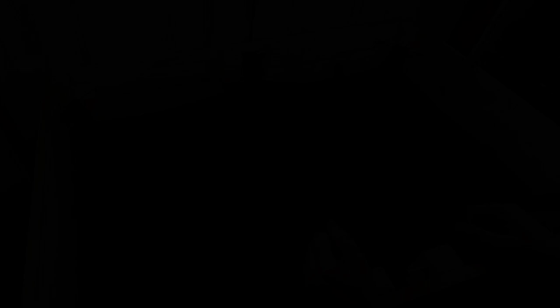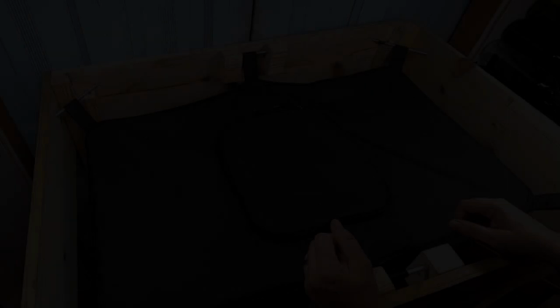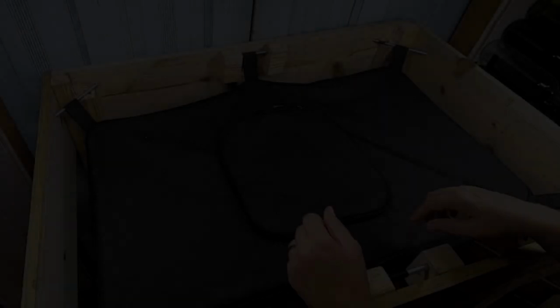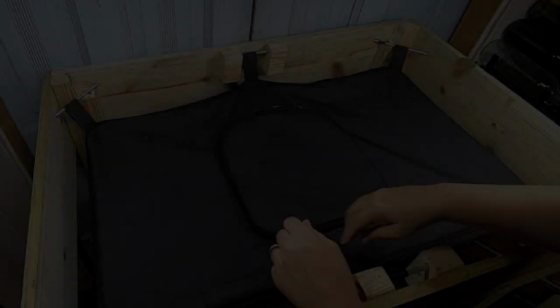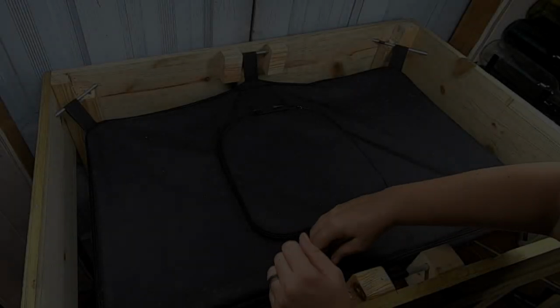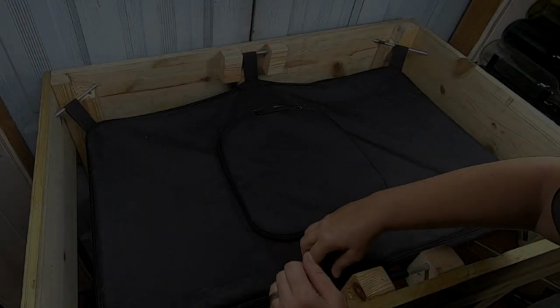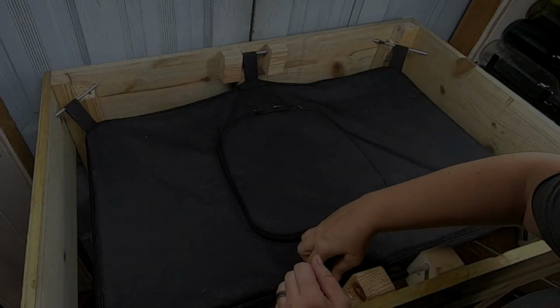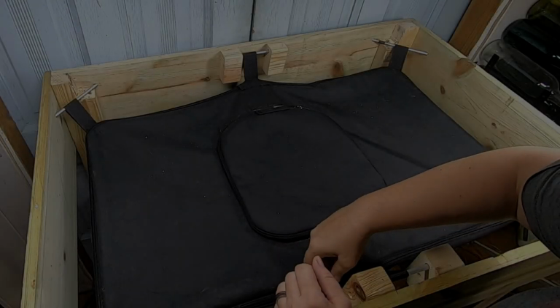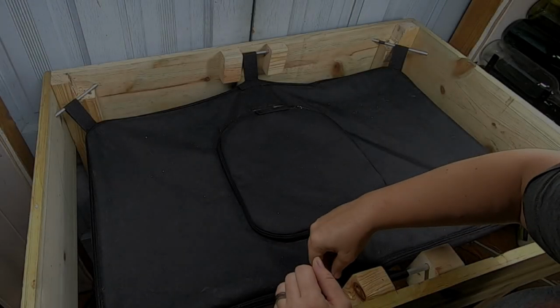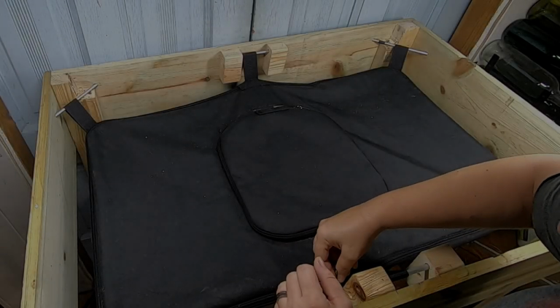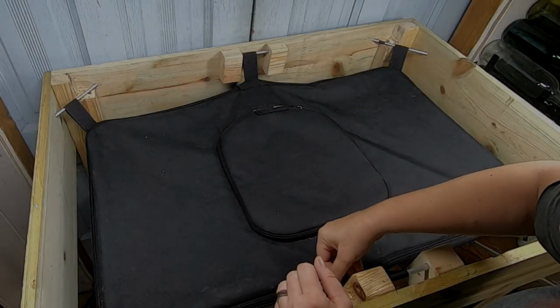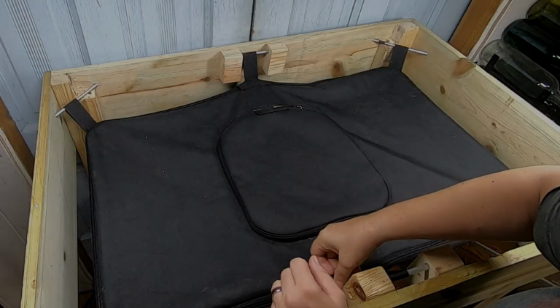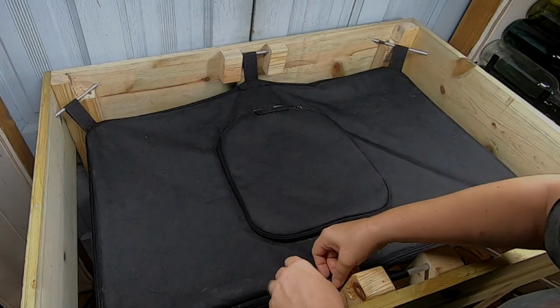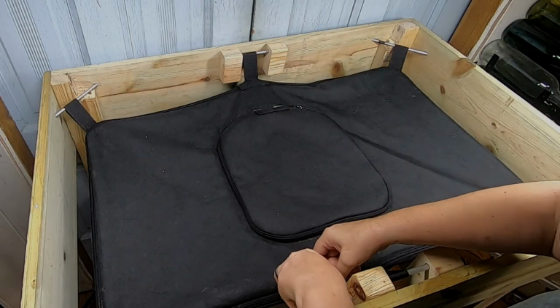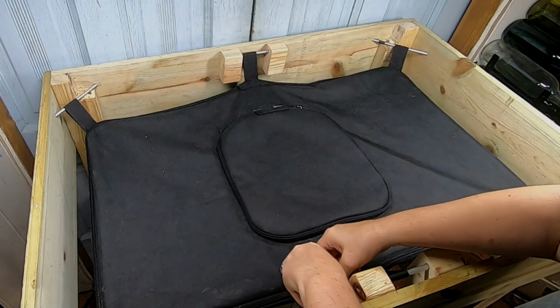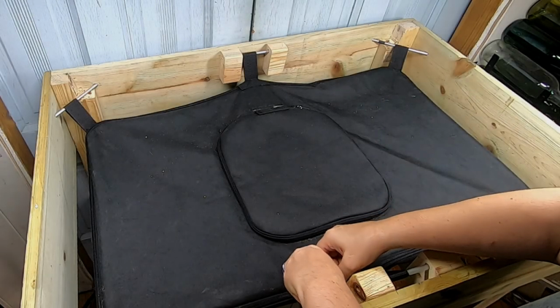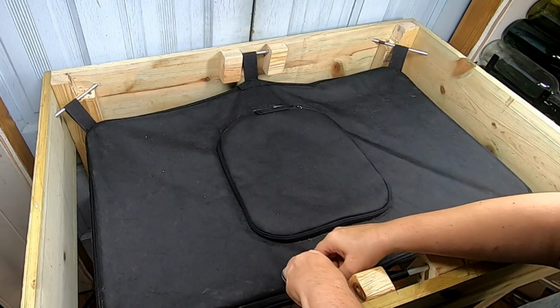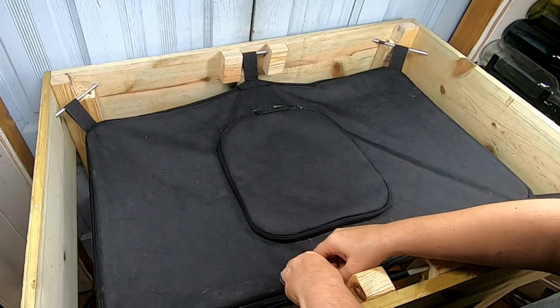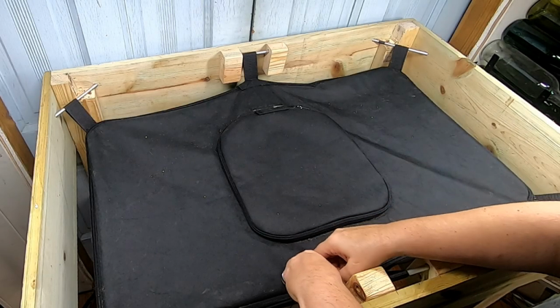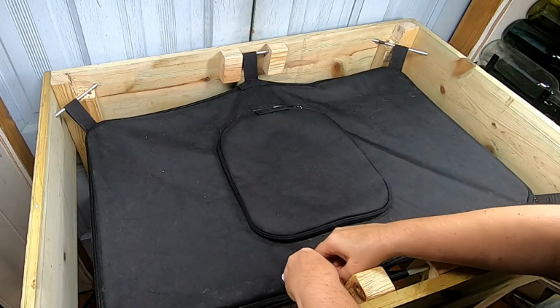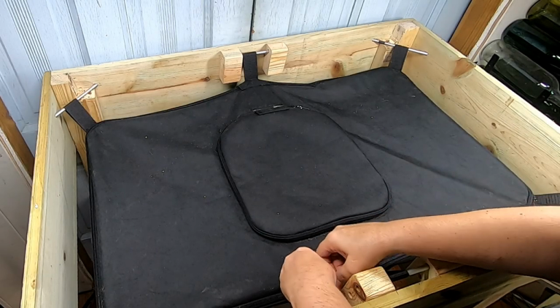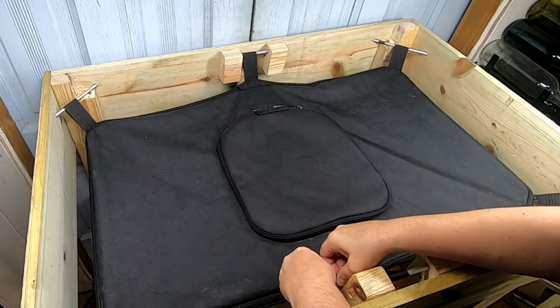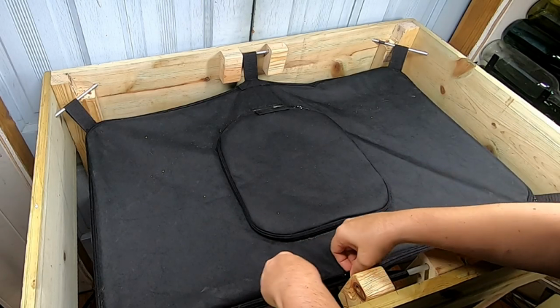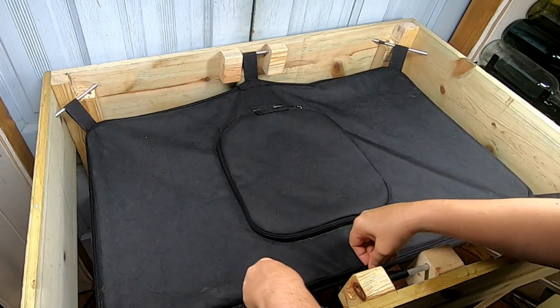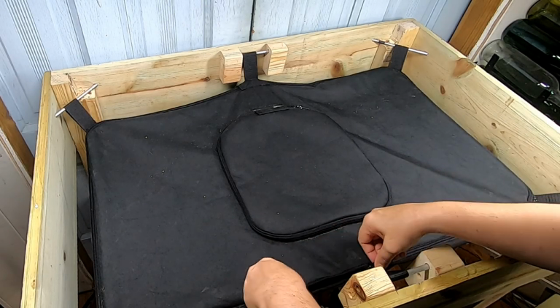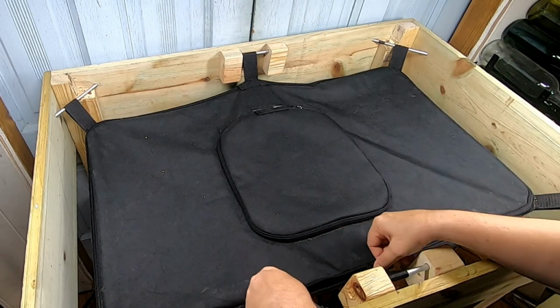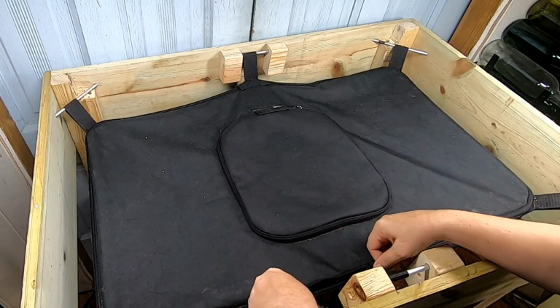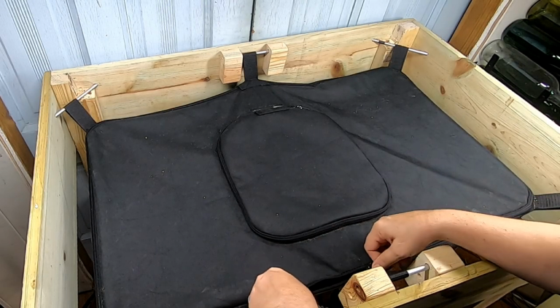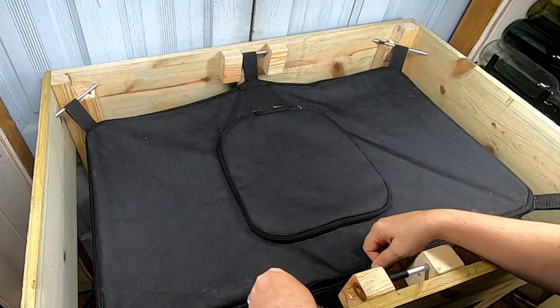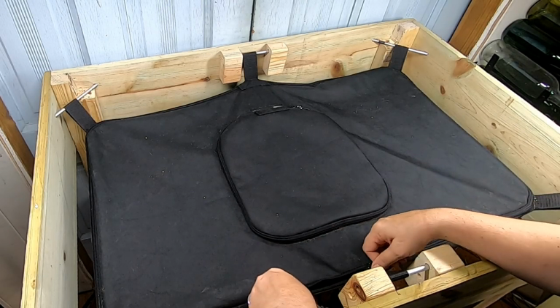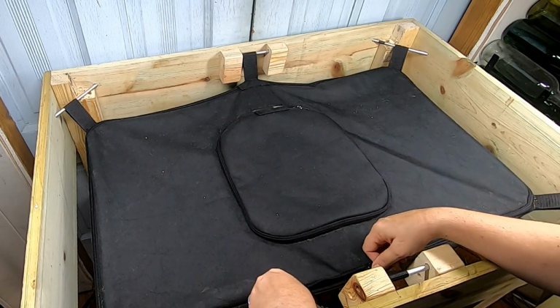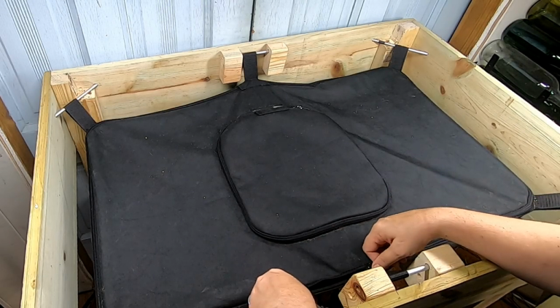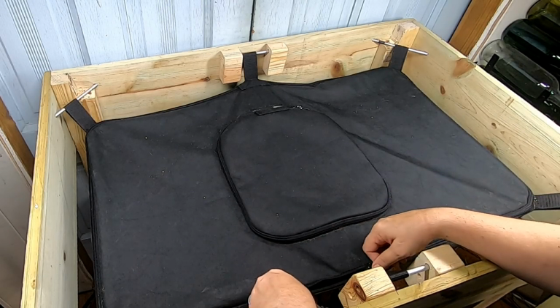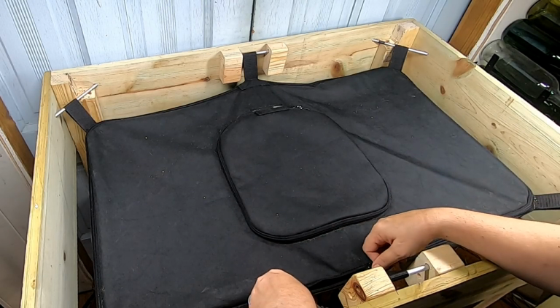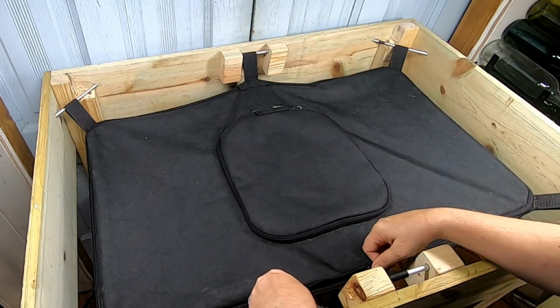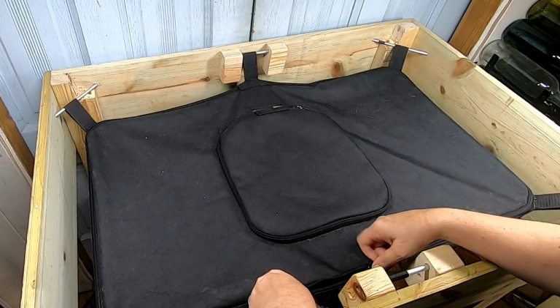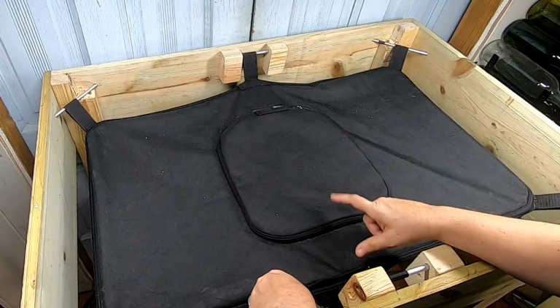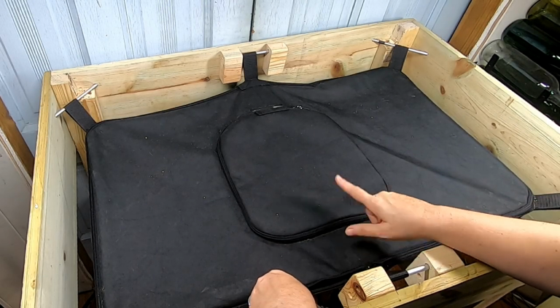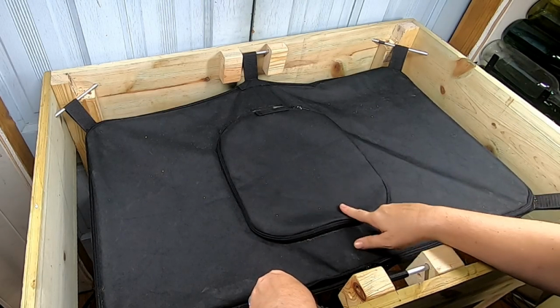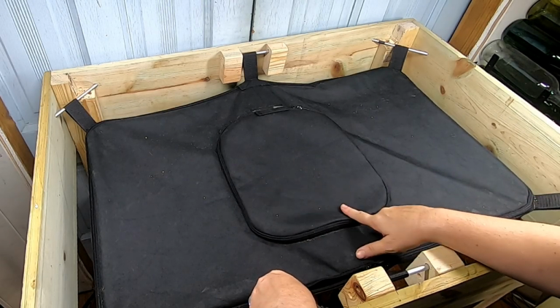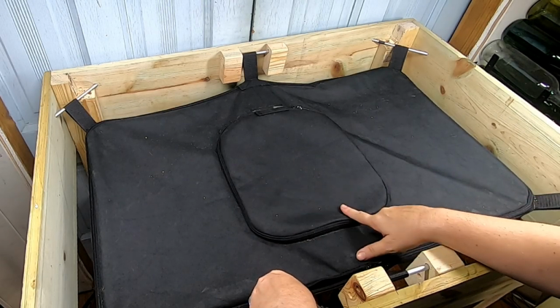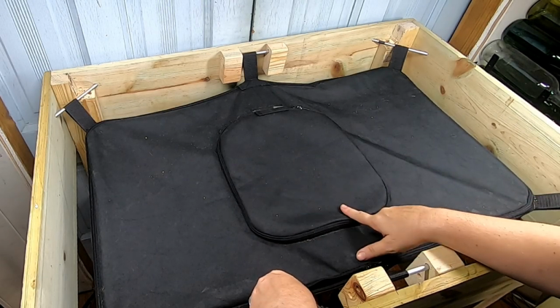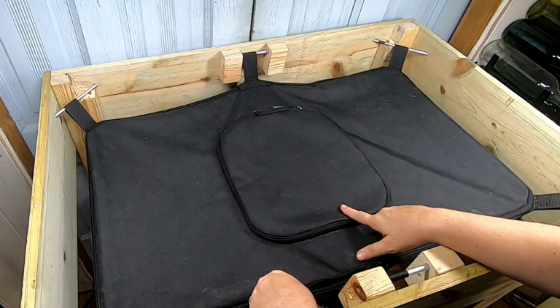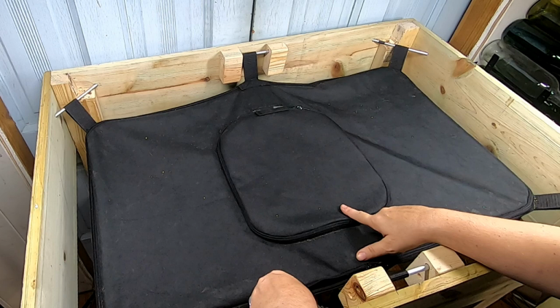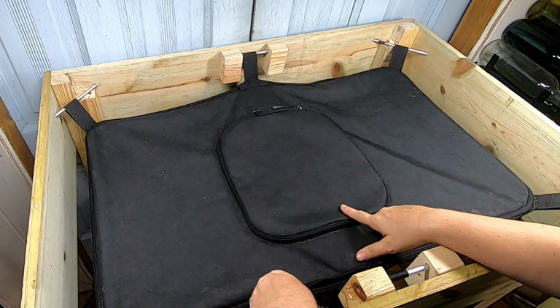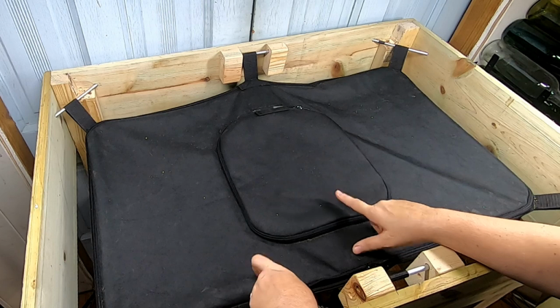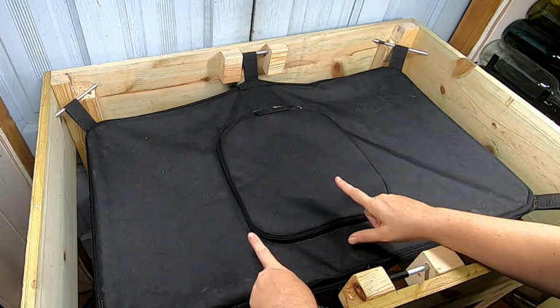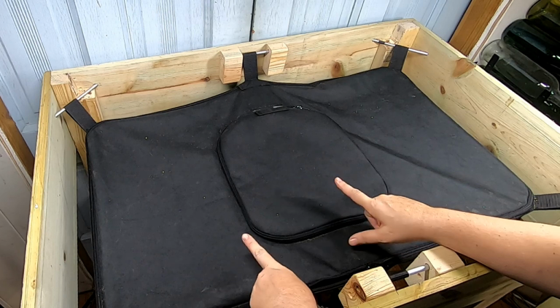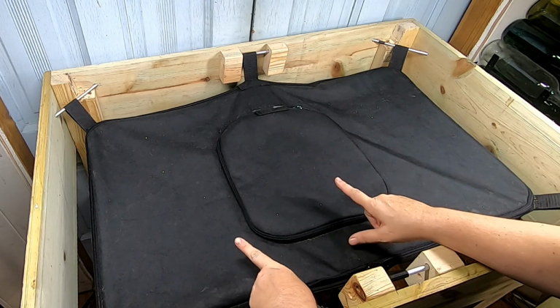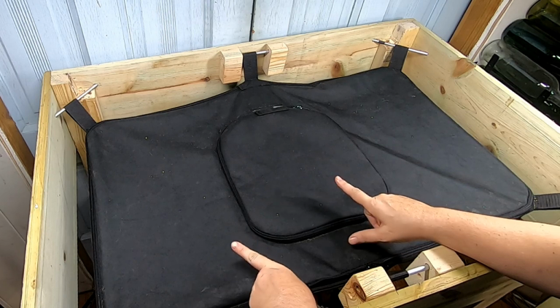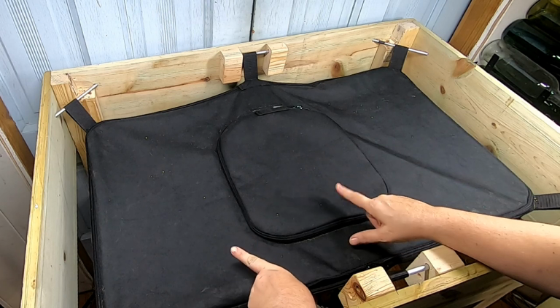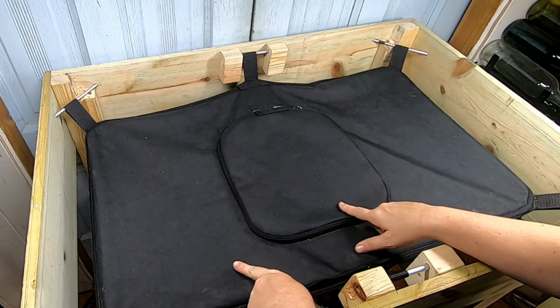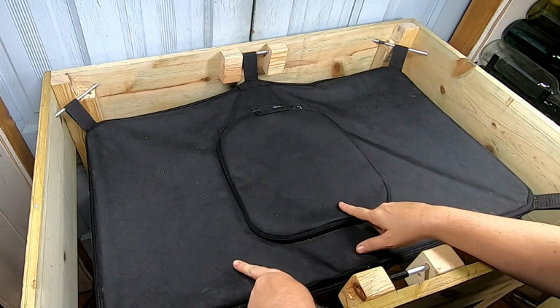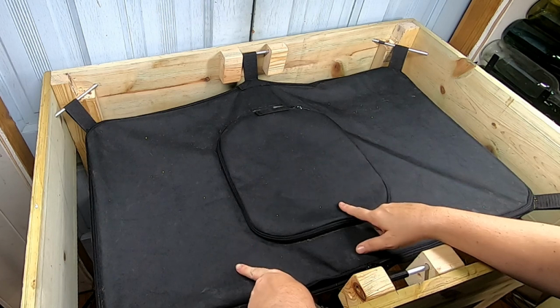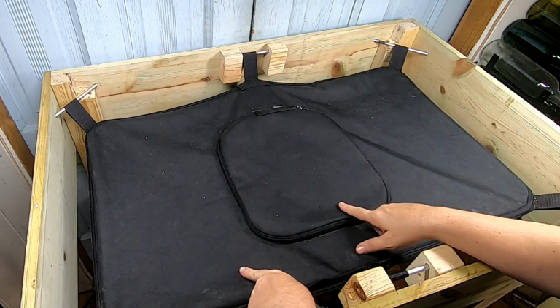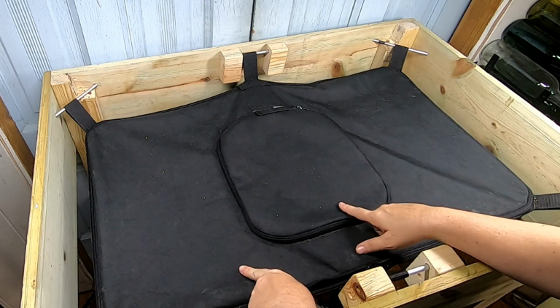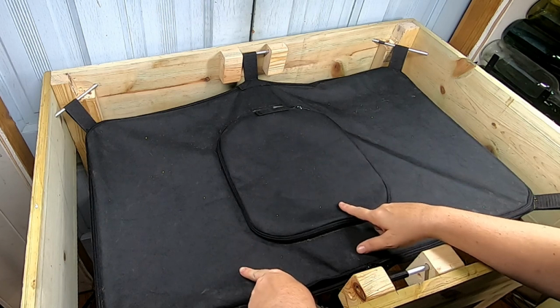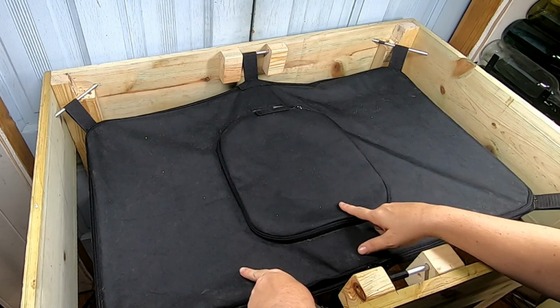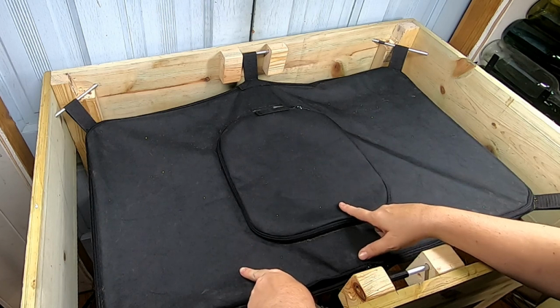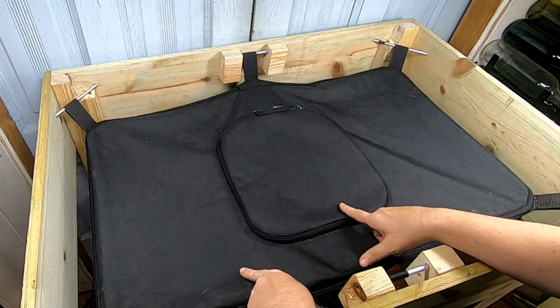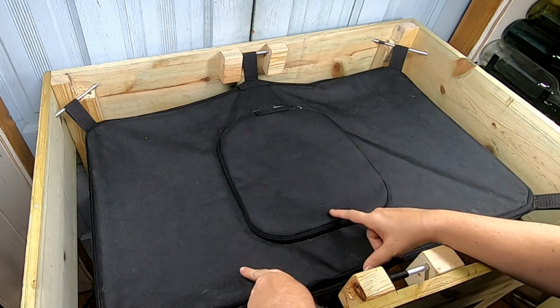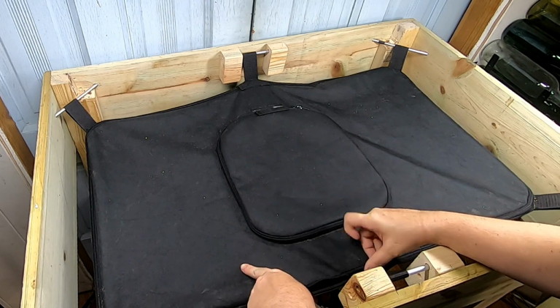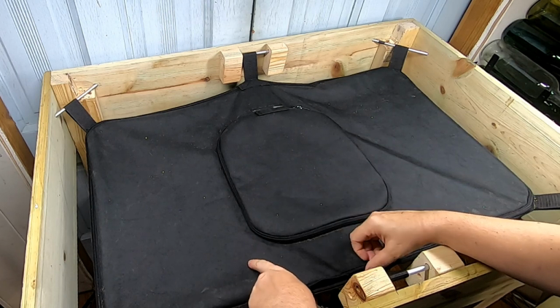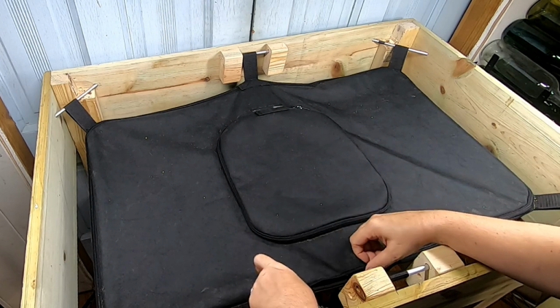Hey guys, it's Anne over at Plane Obsessed, and today we're going to take a look in on the African Nightcrawlers in the Vermibag Little Mammoth.